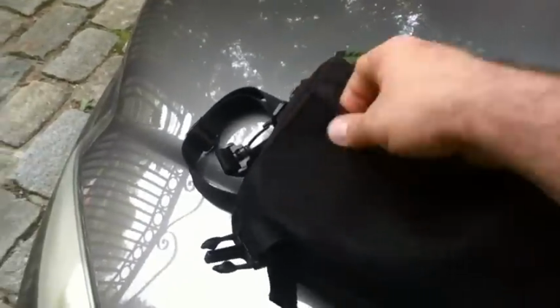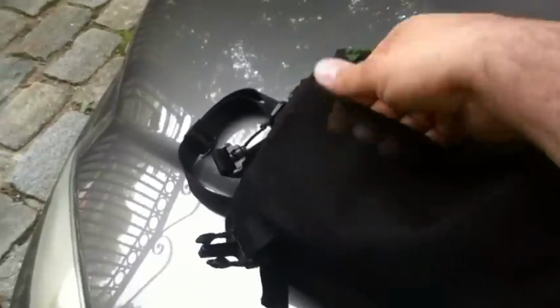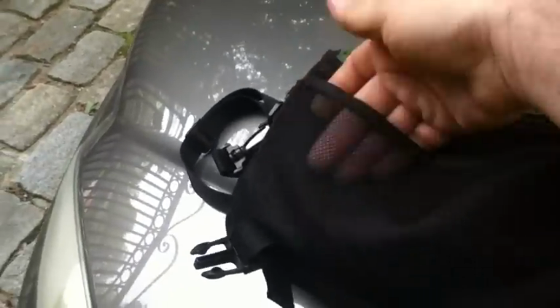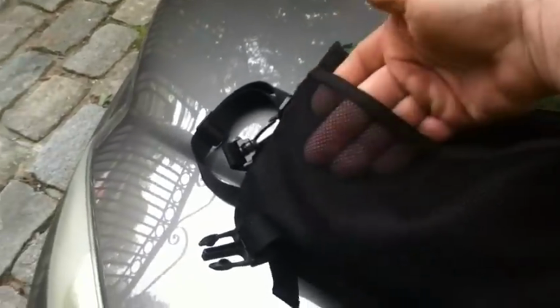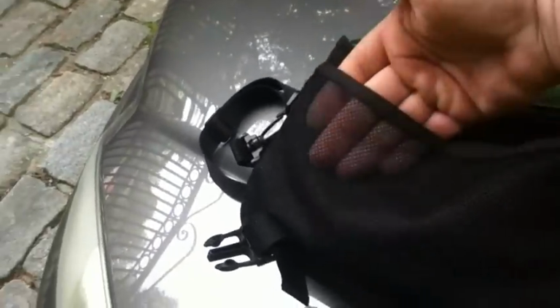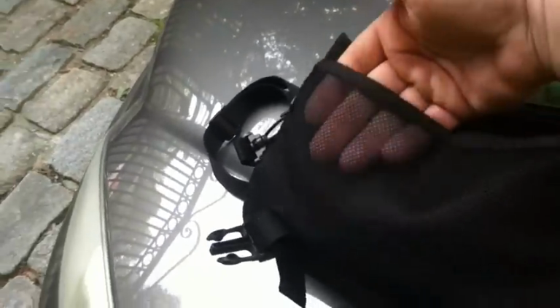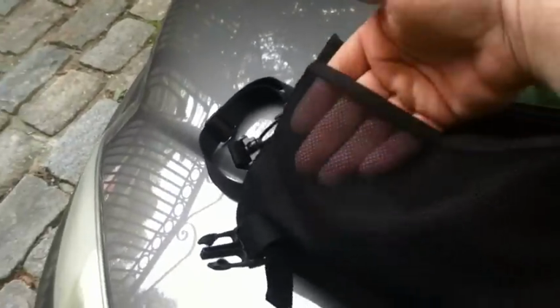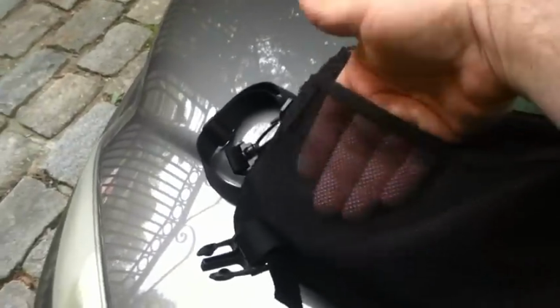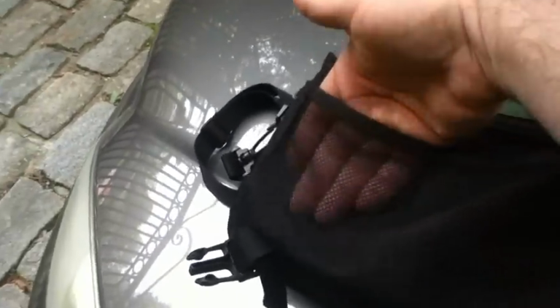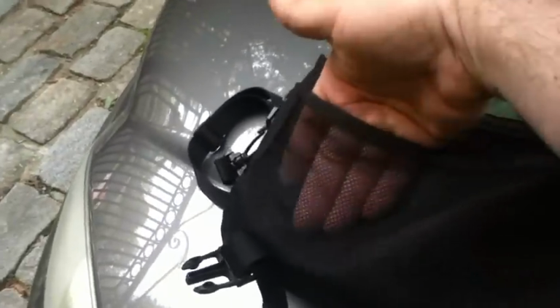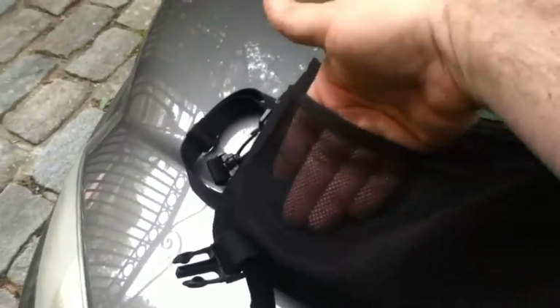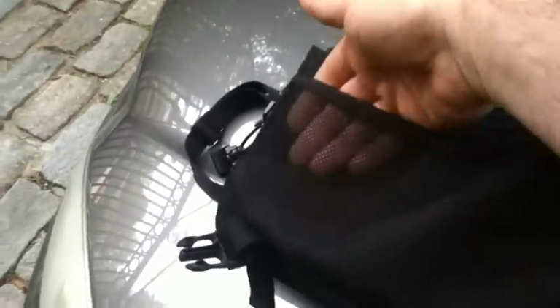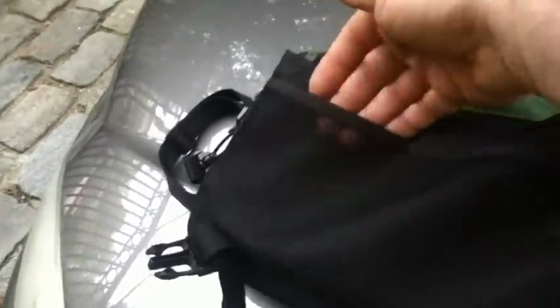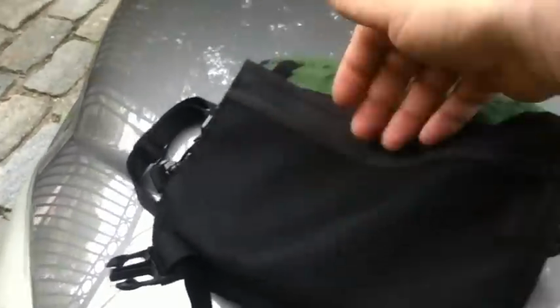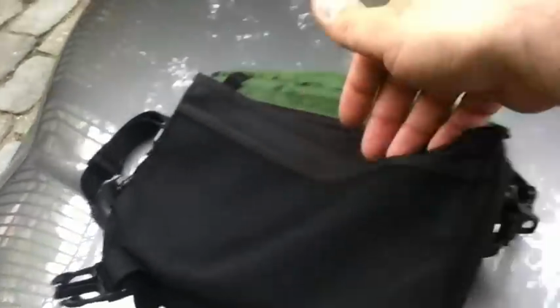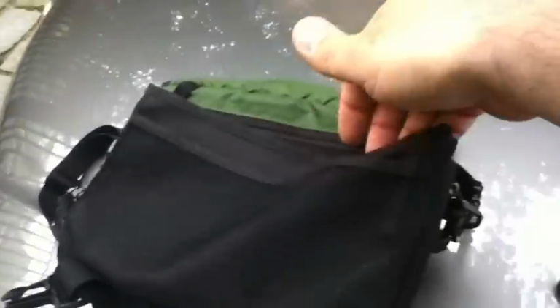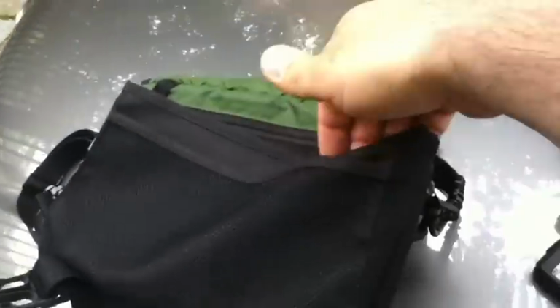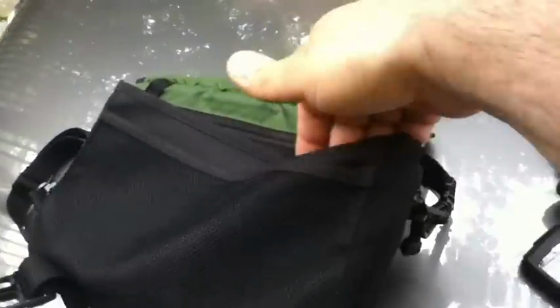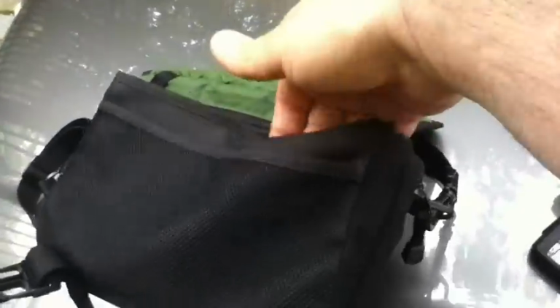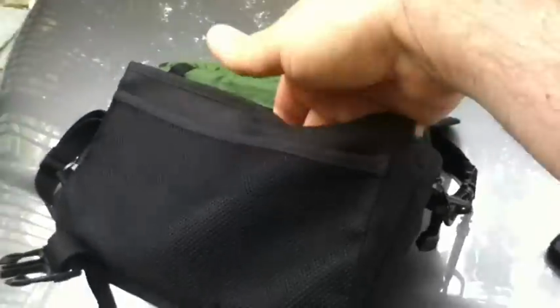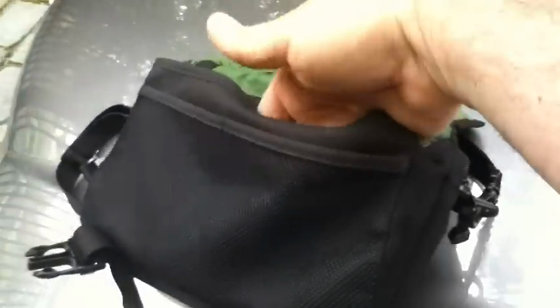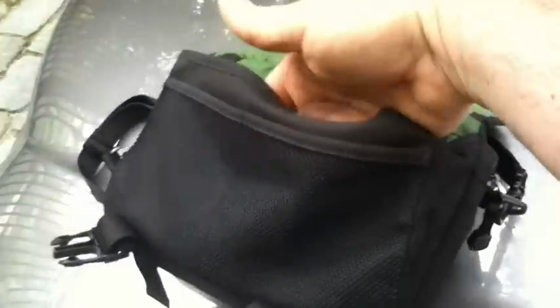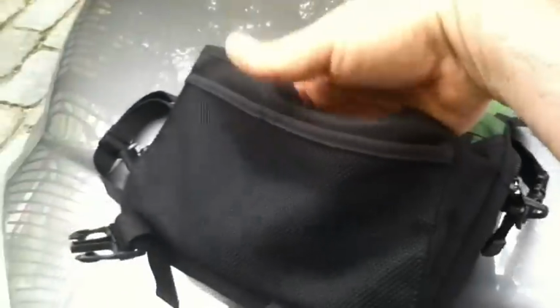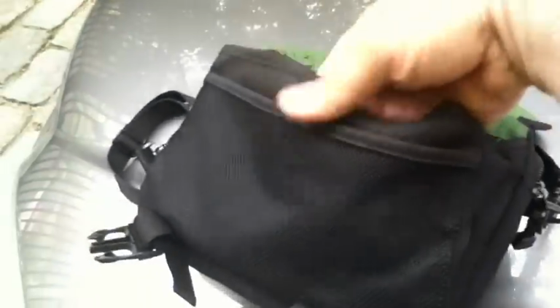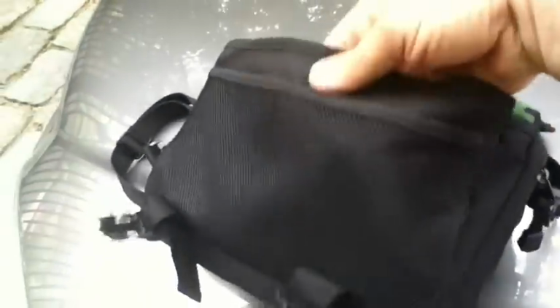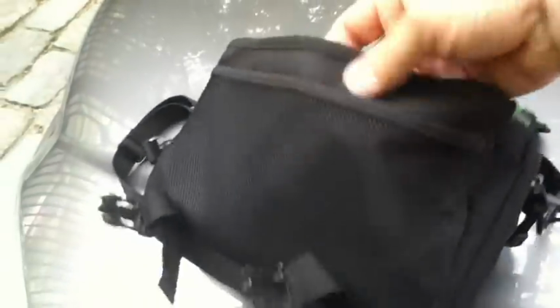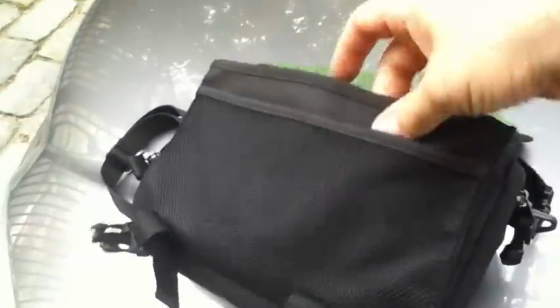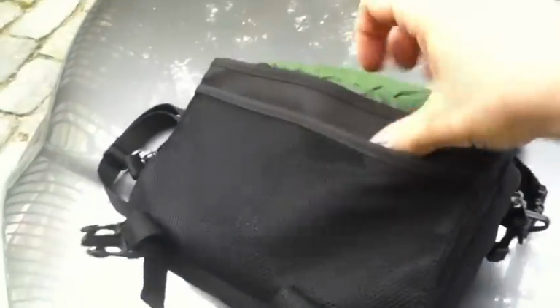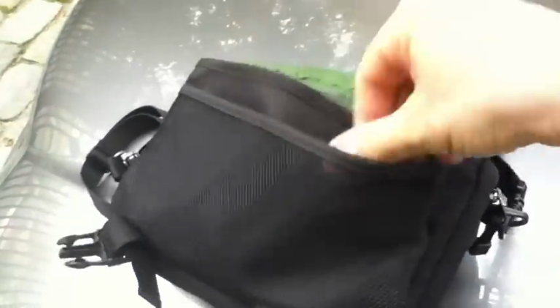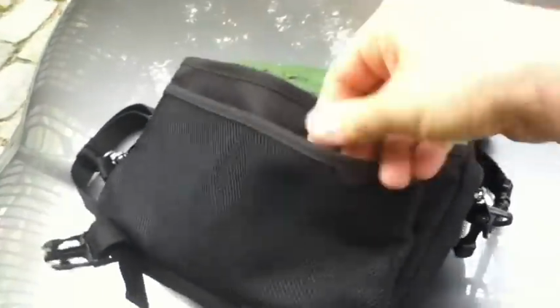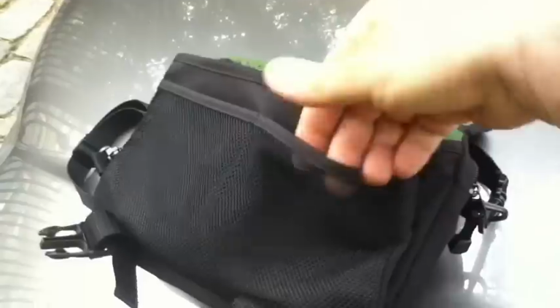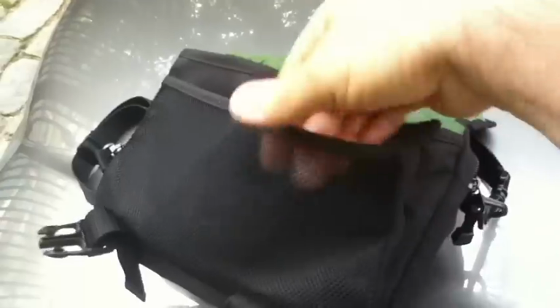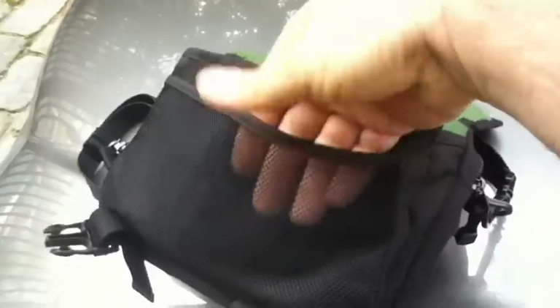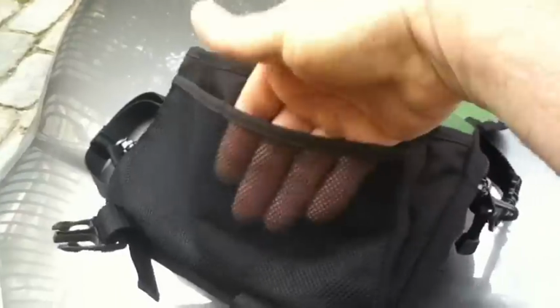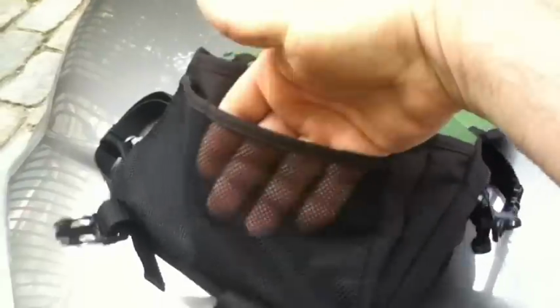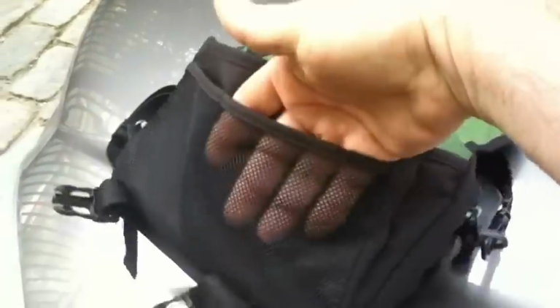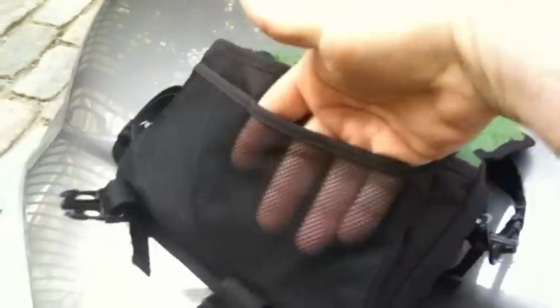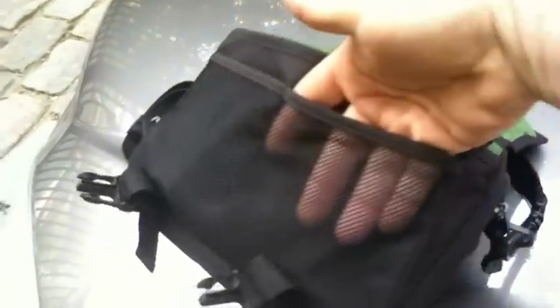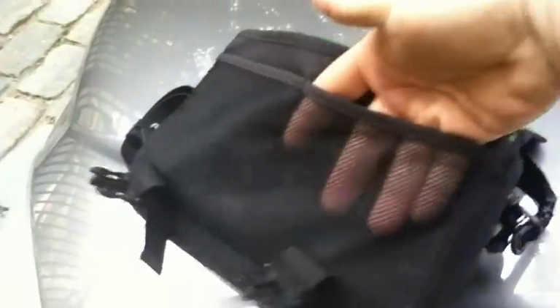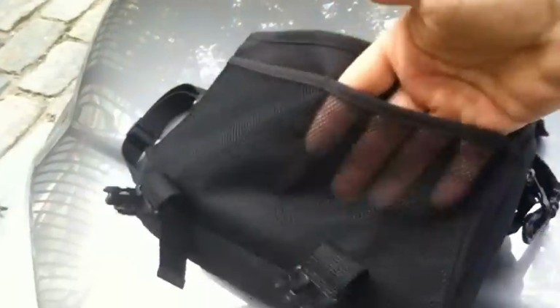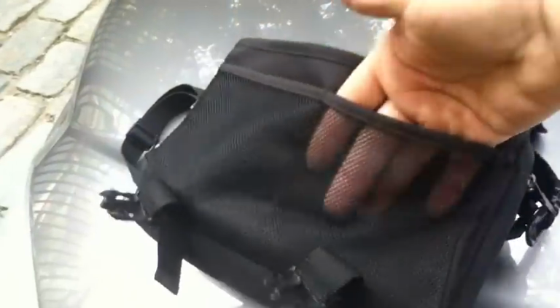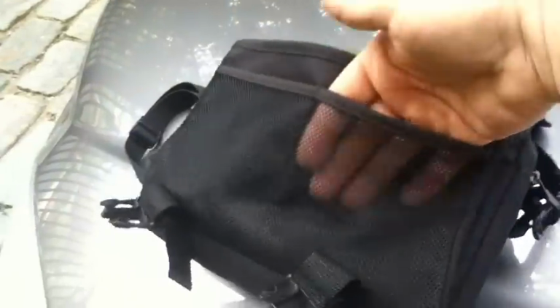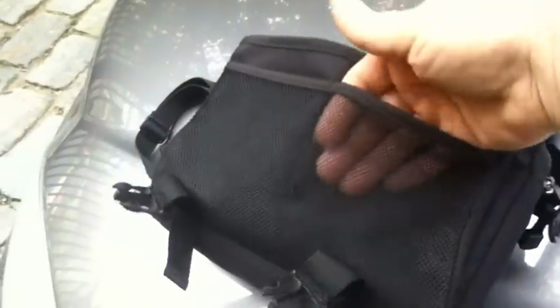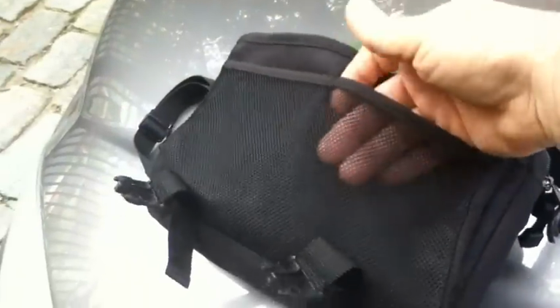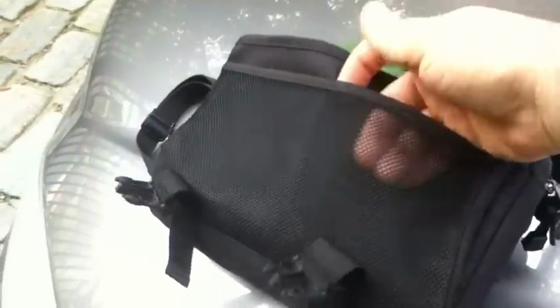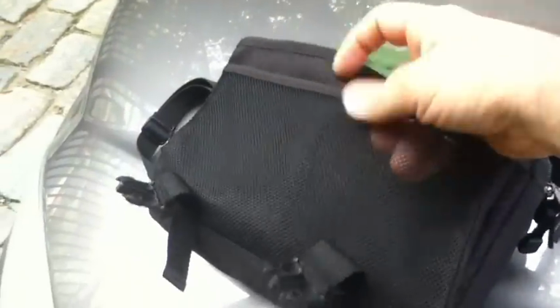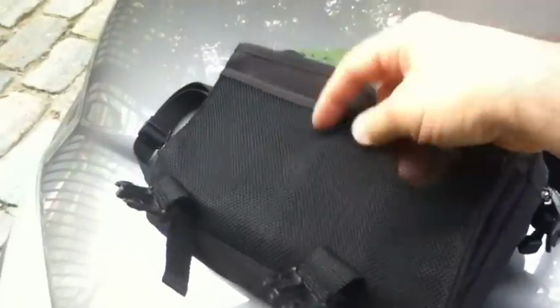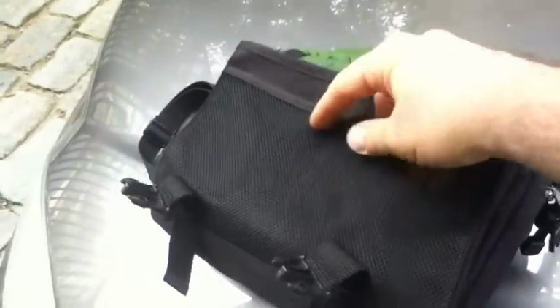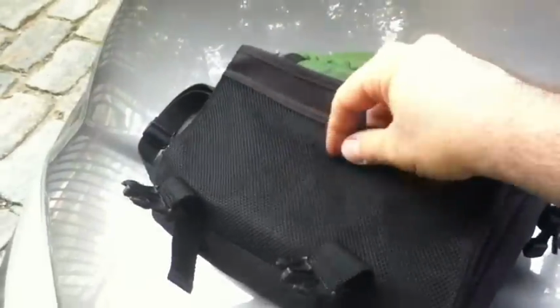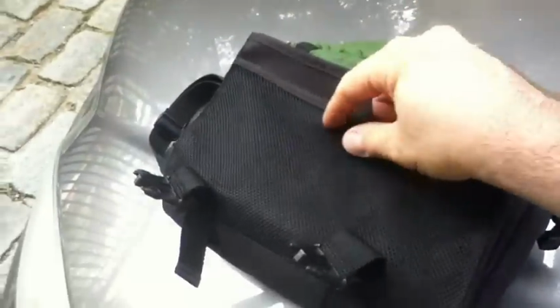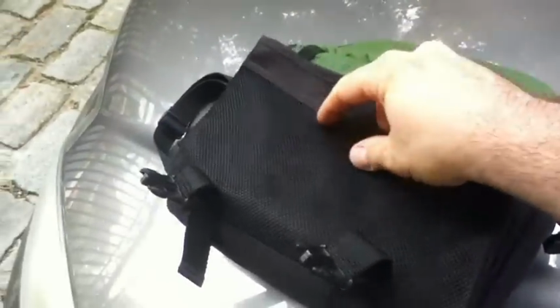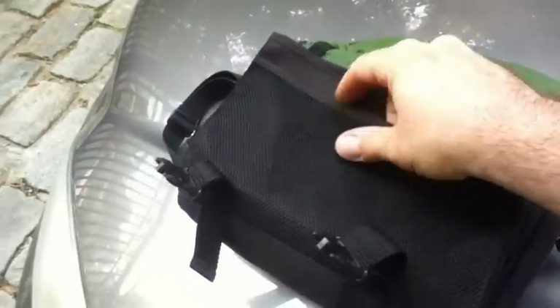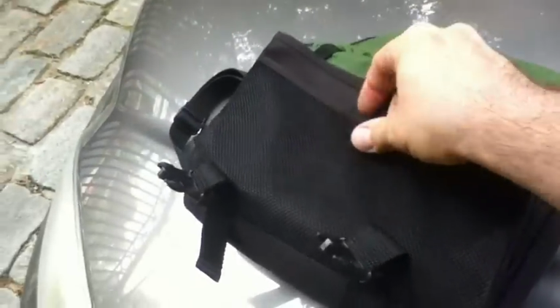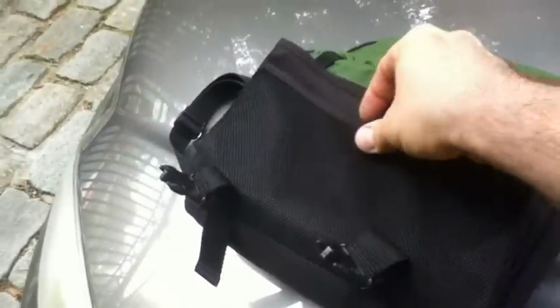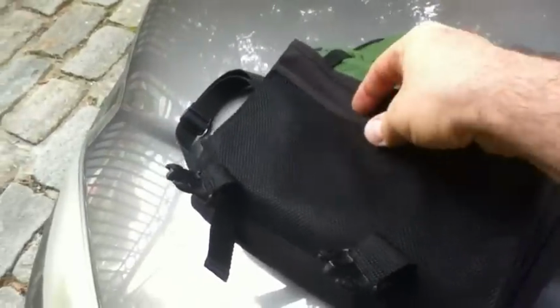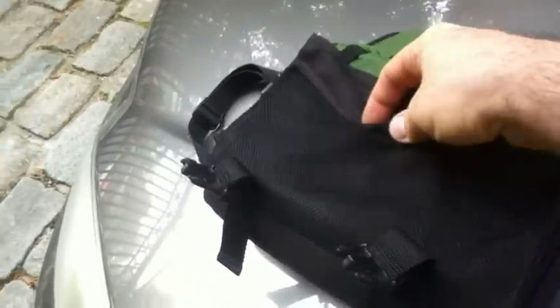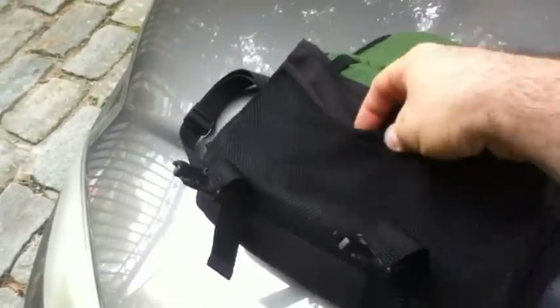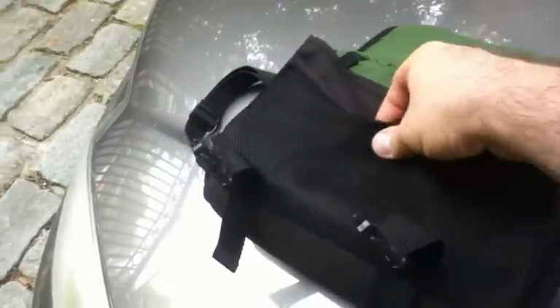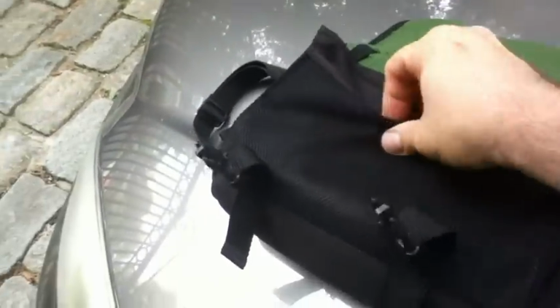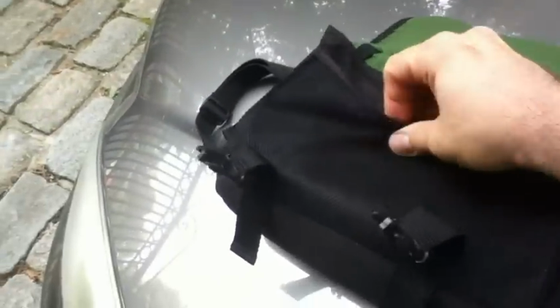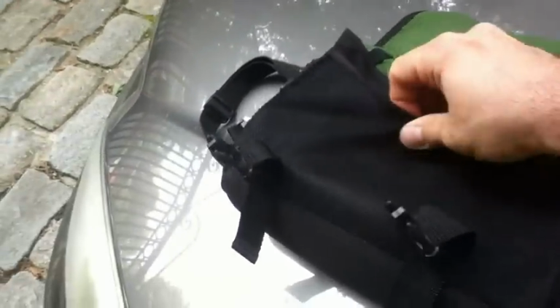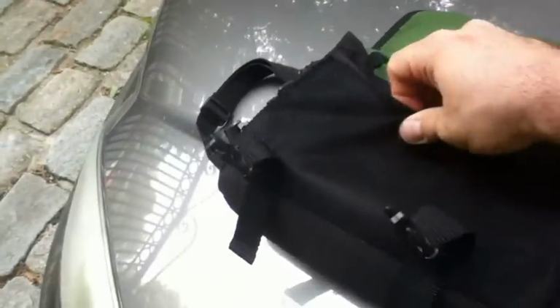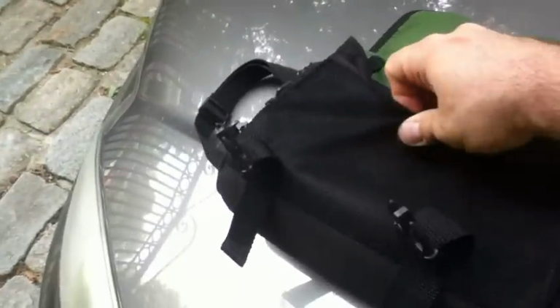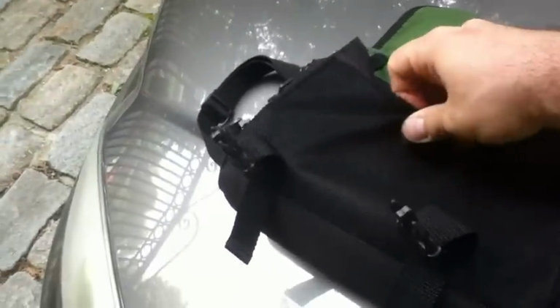And then there's a mesh front area over here. You can put other things if you want, like keys or something like that. It's got a Velcro closure in the middle of it.